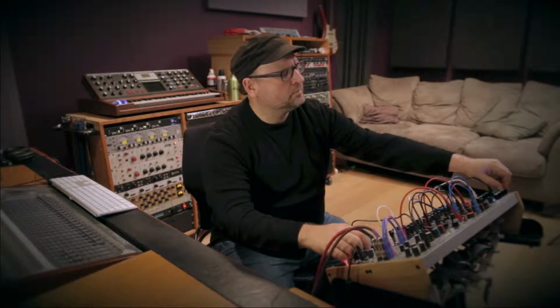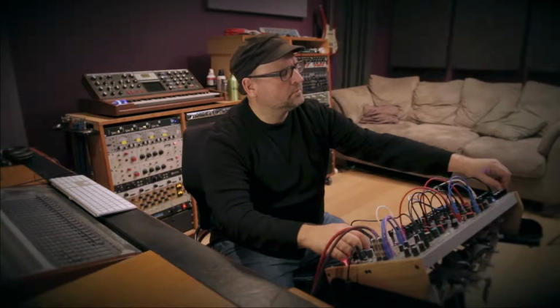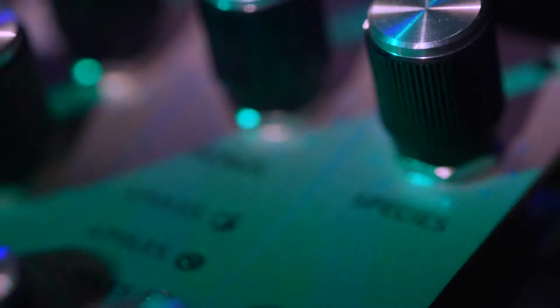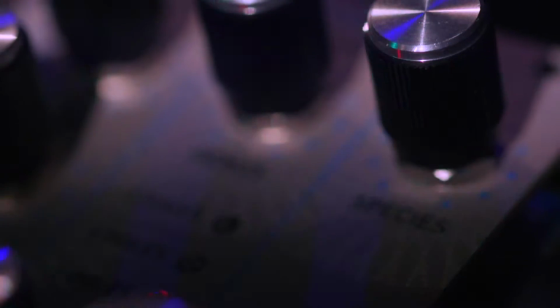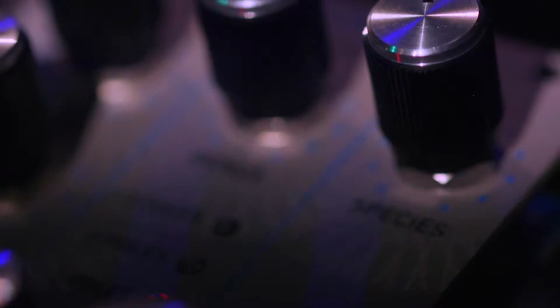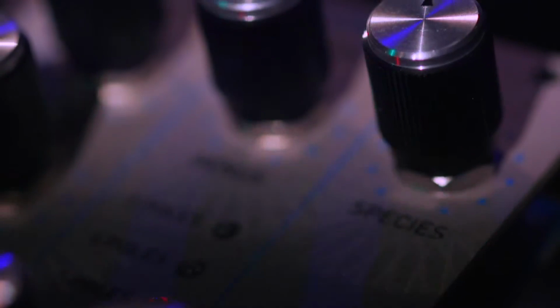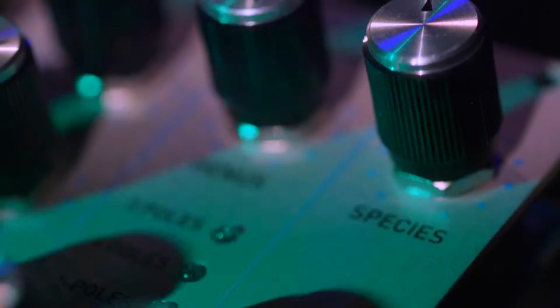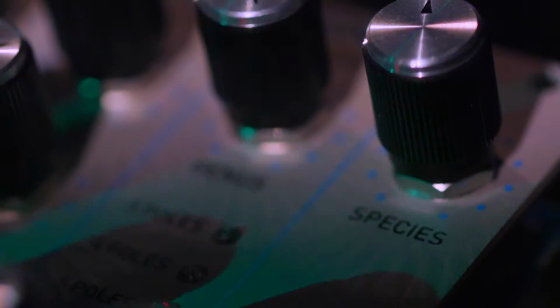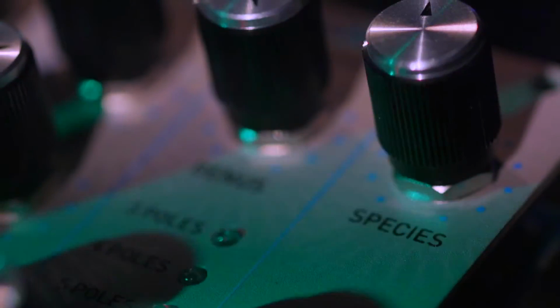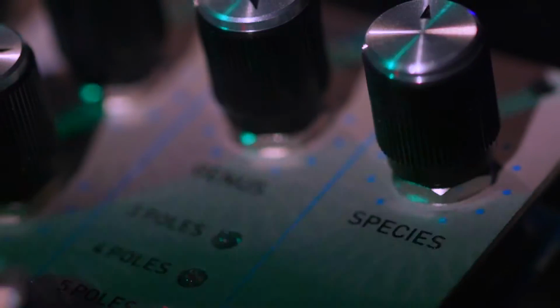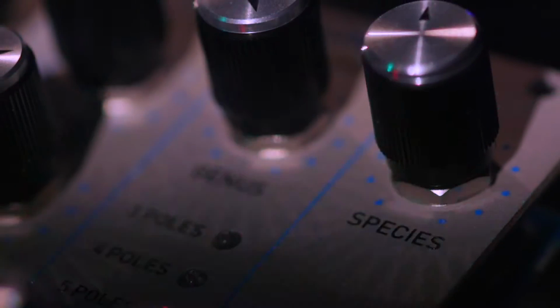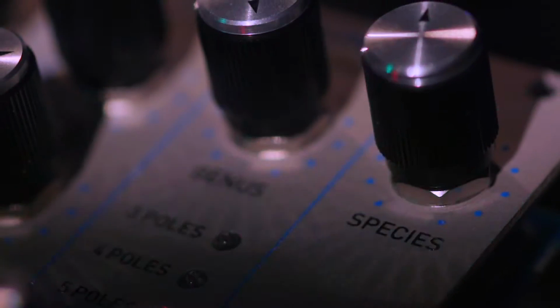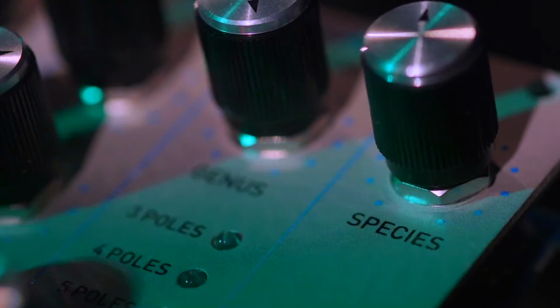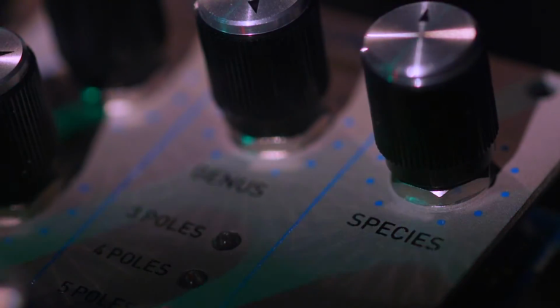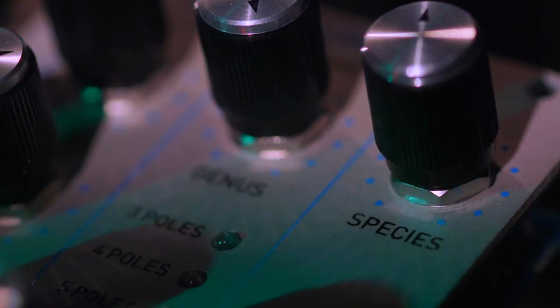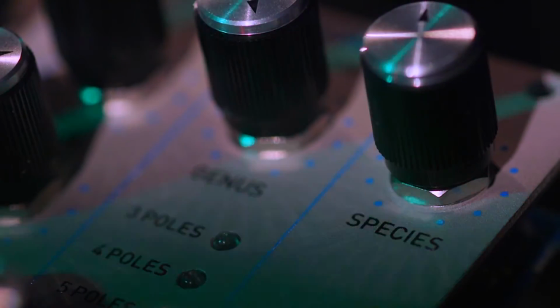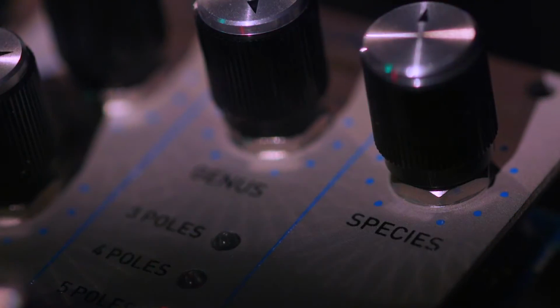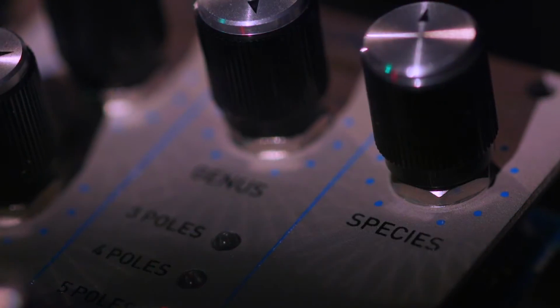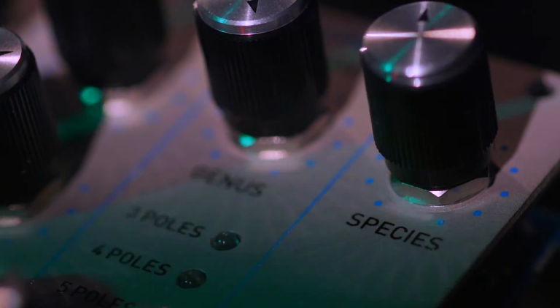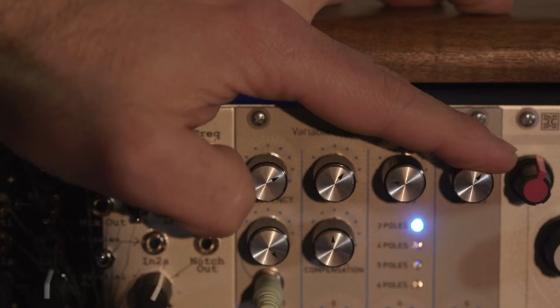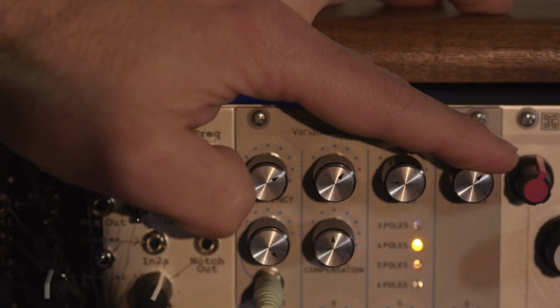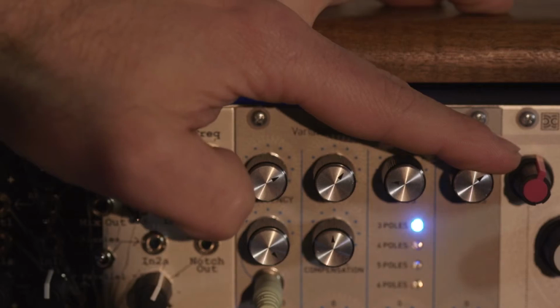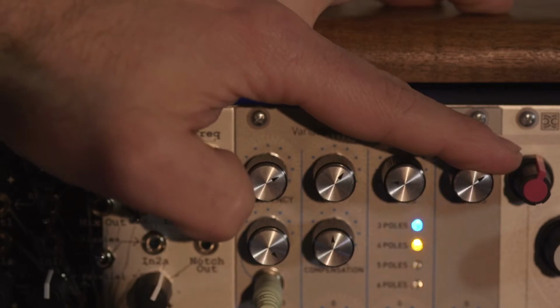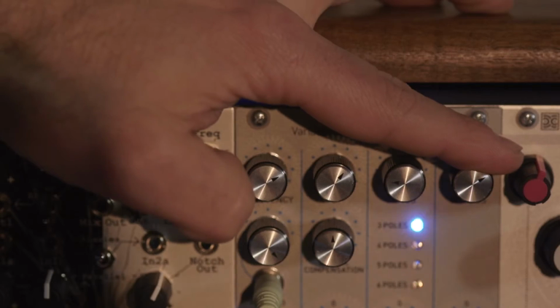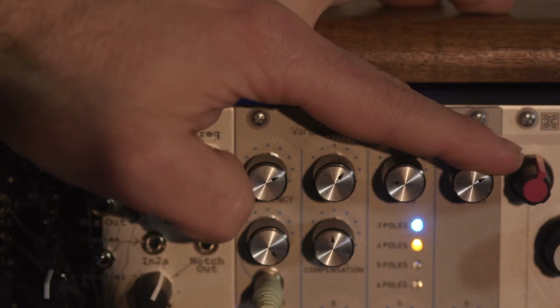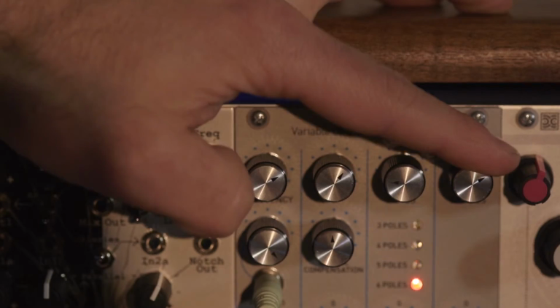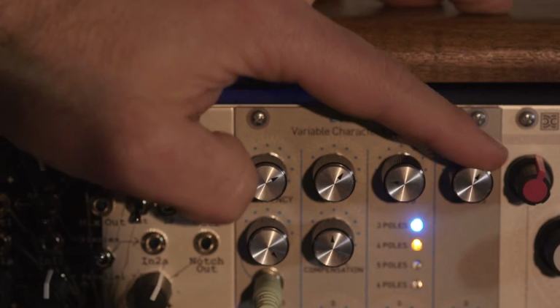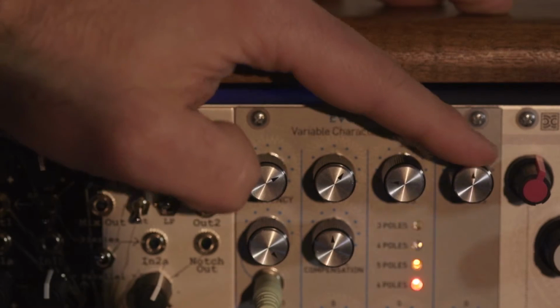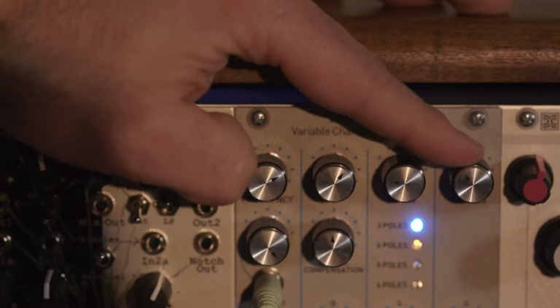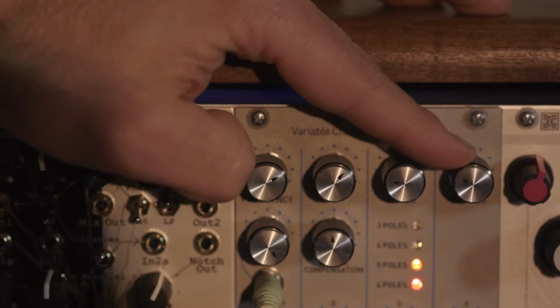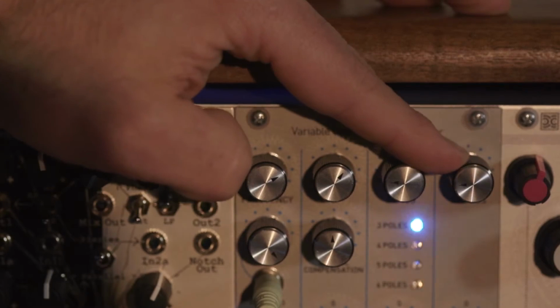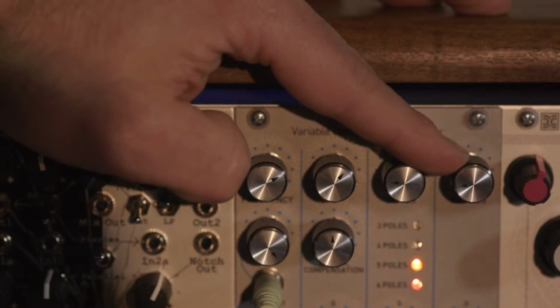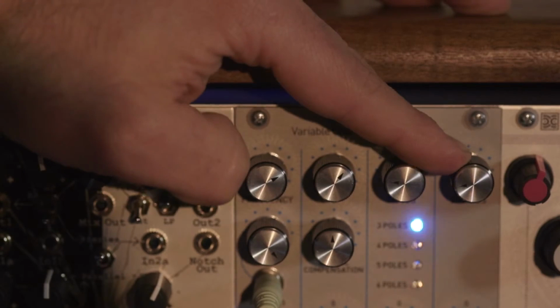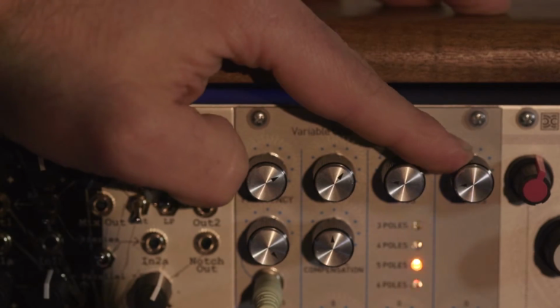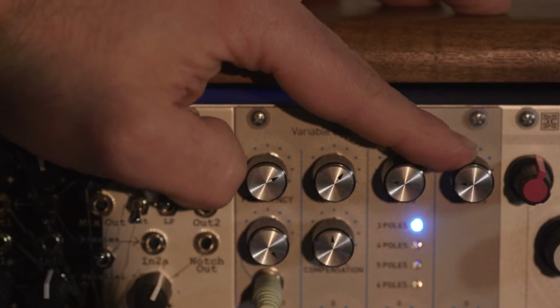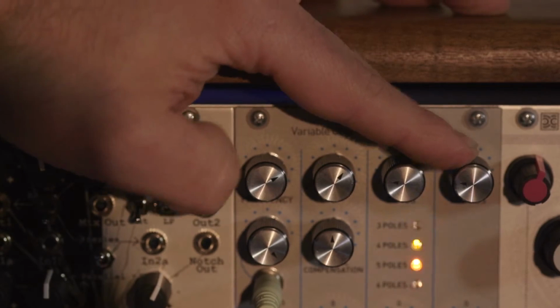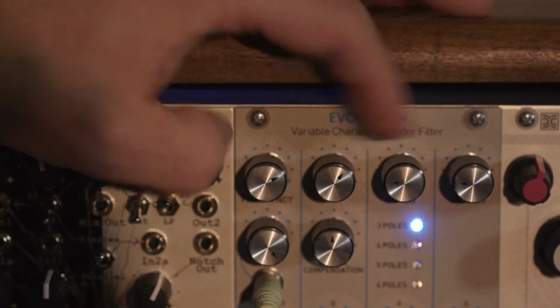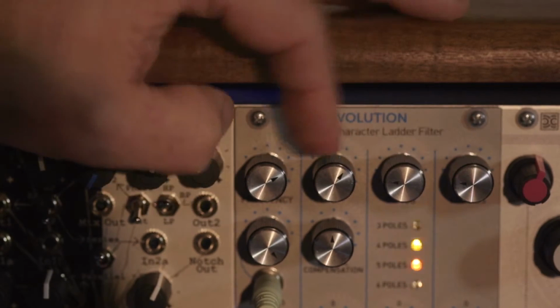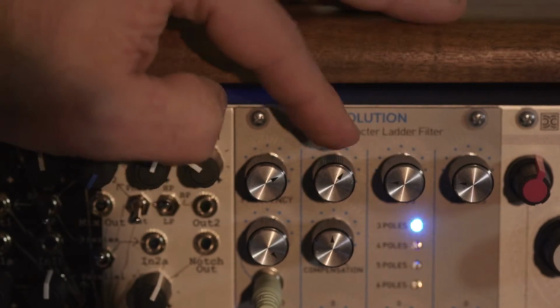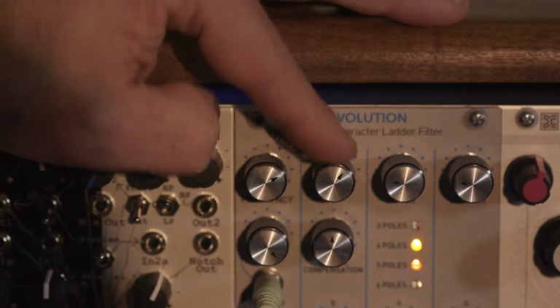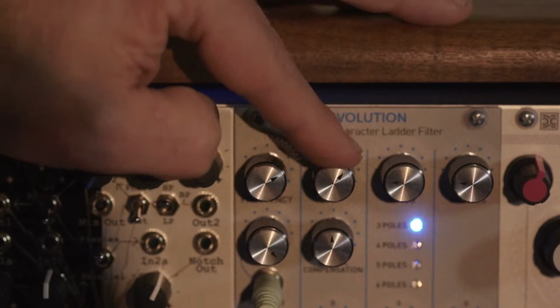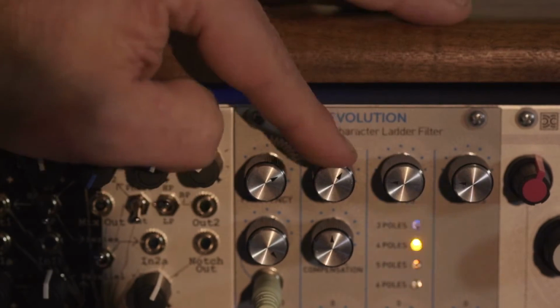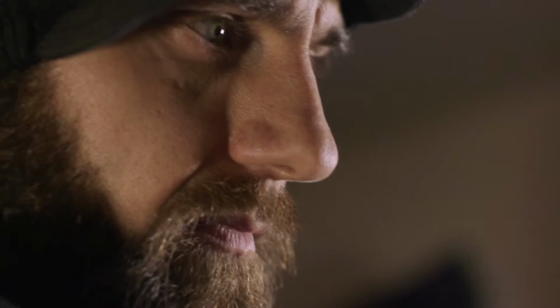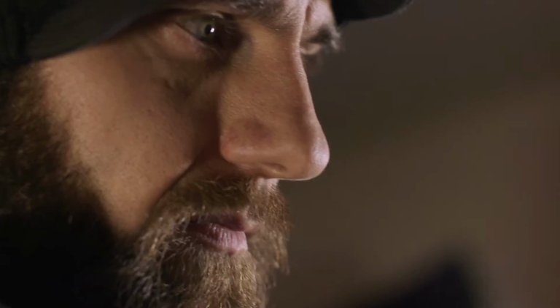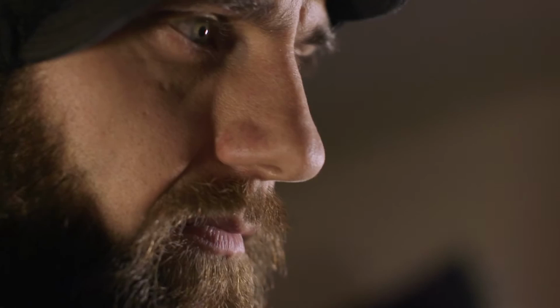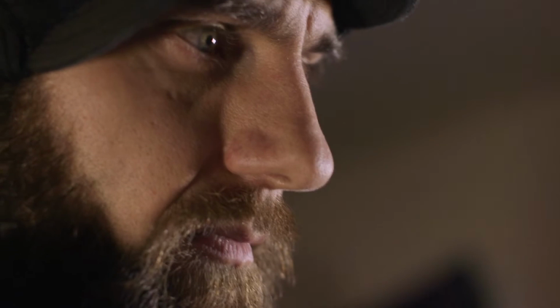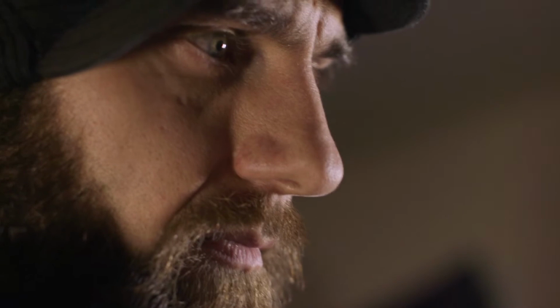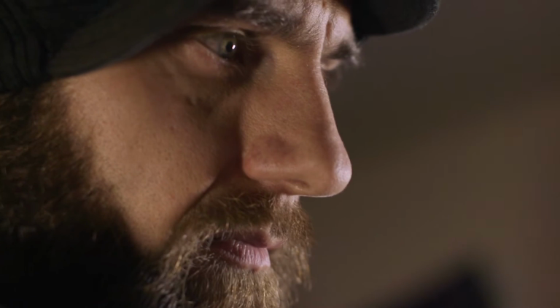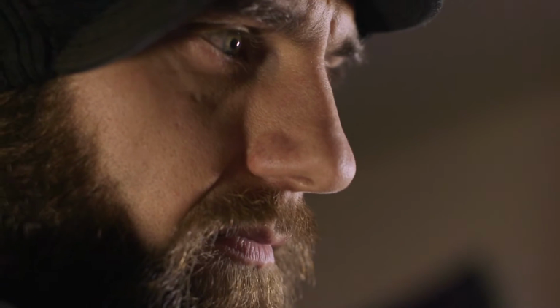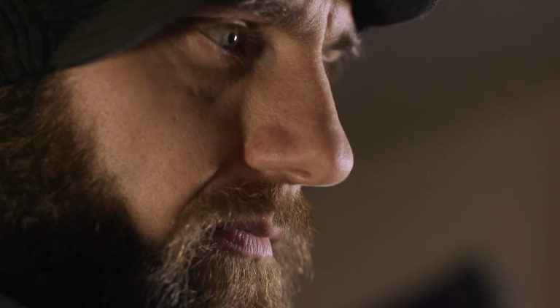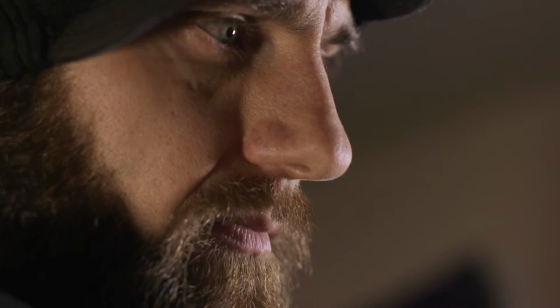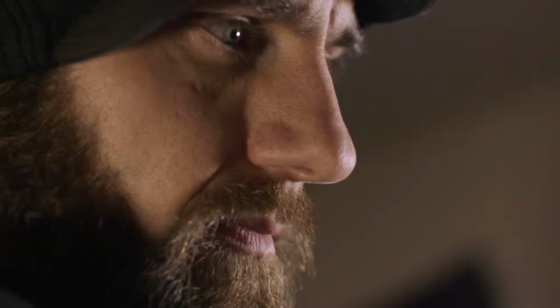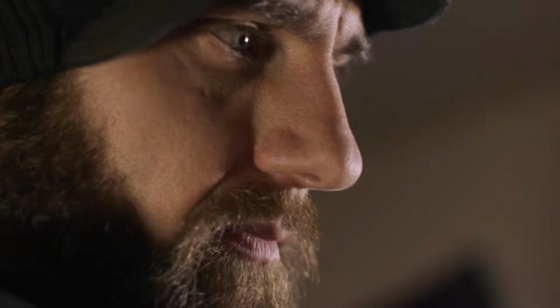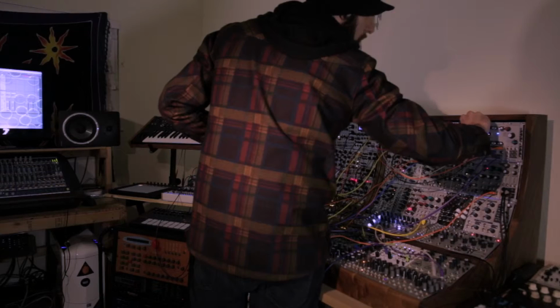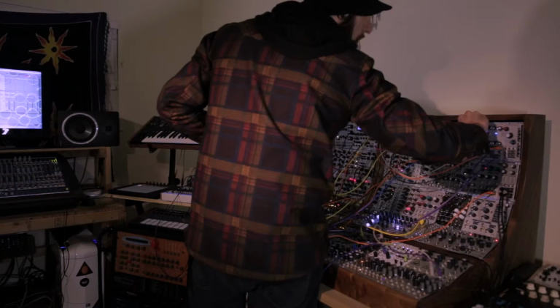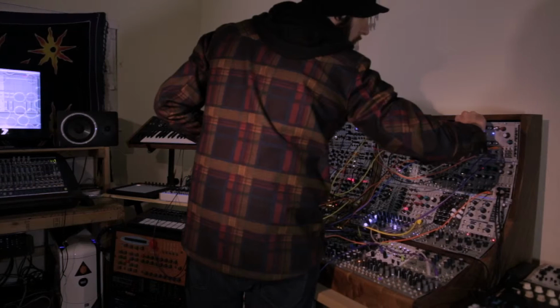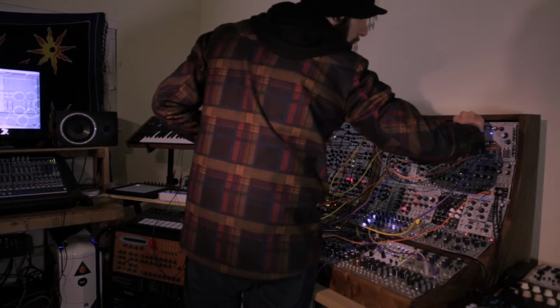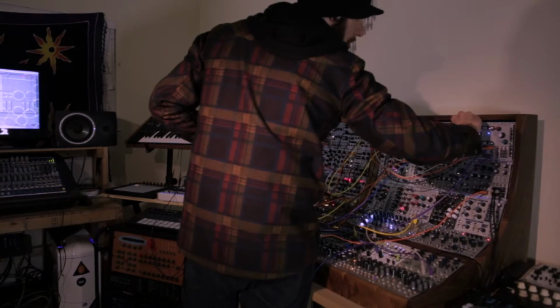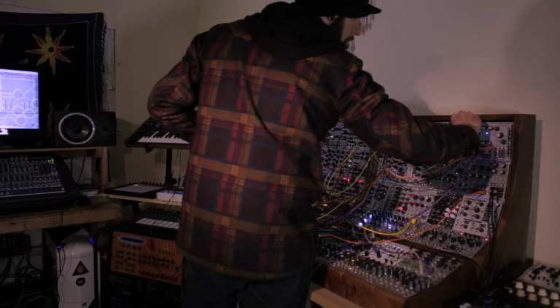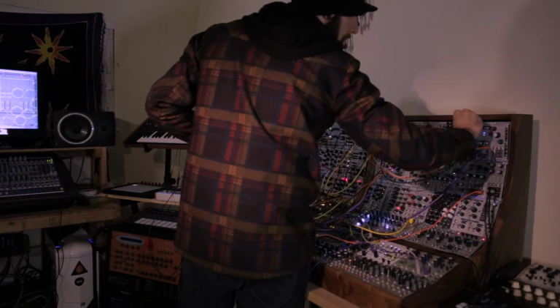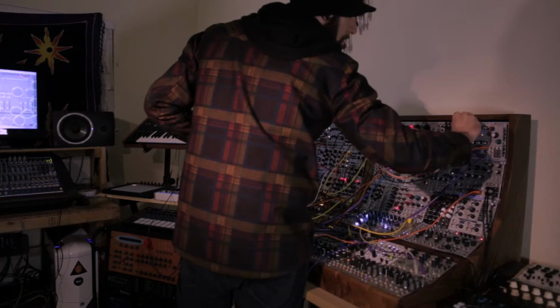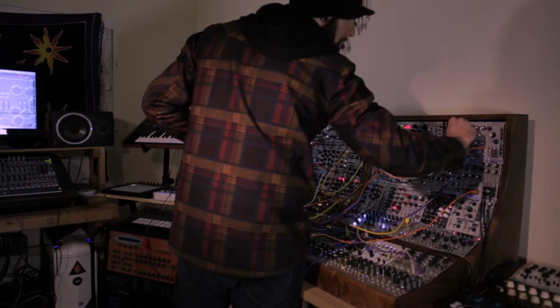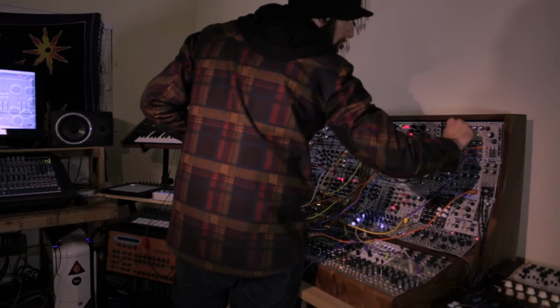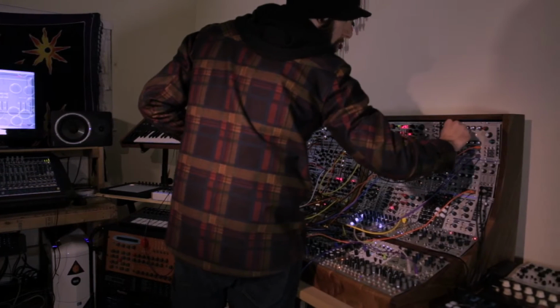The species parameter allows voltage control over the natural distortion that gives the ladder filter its unique sound.